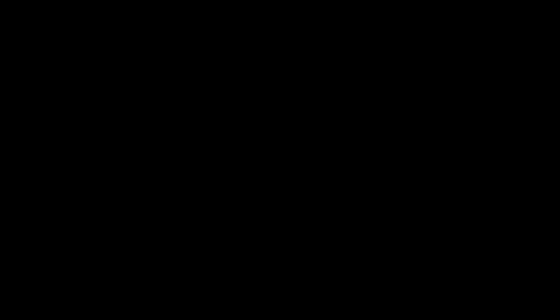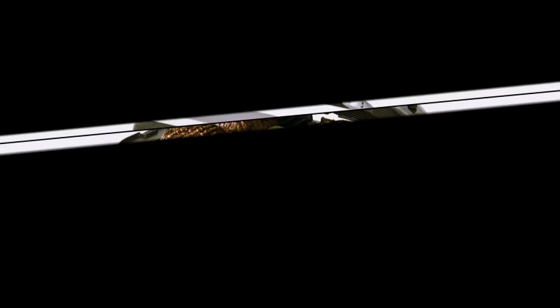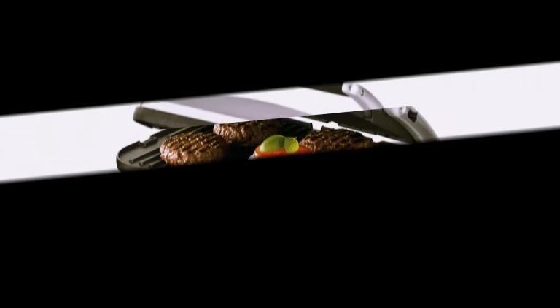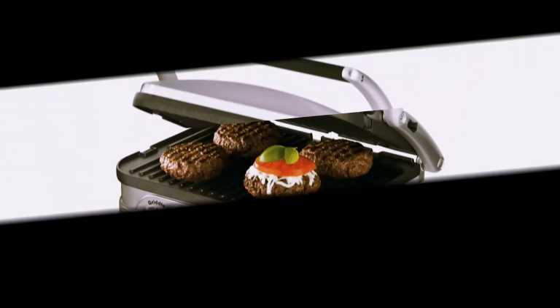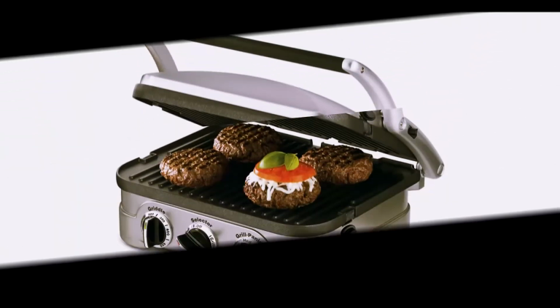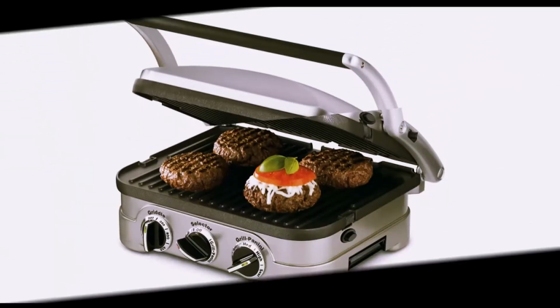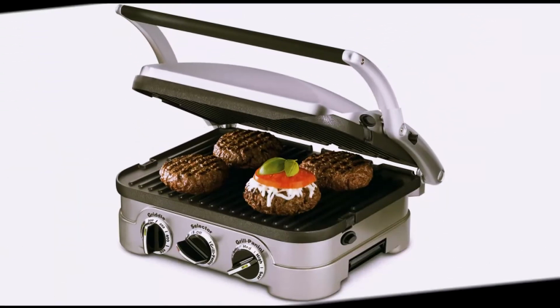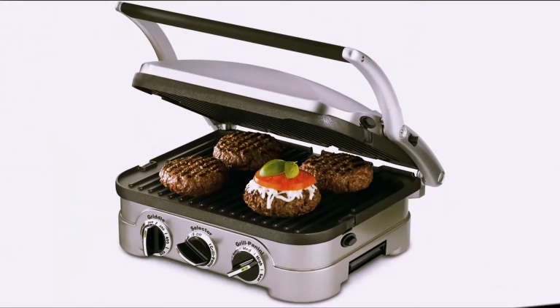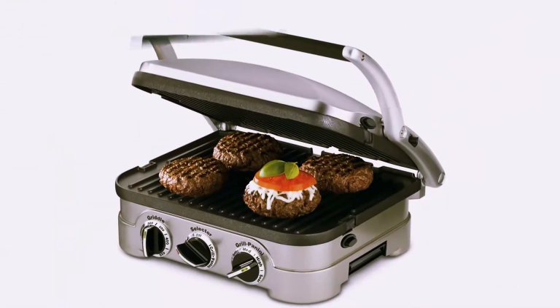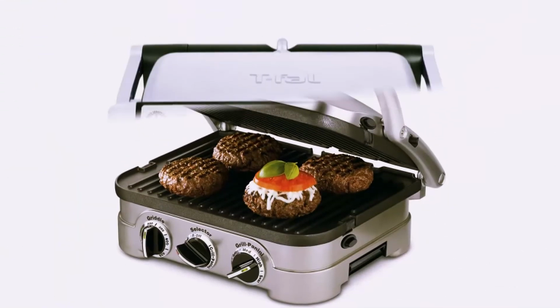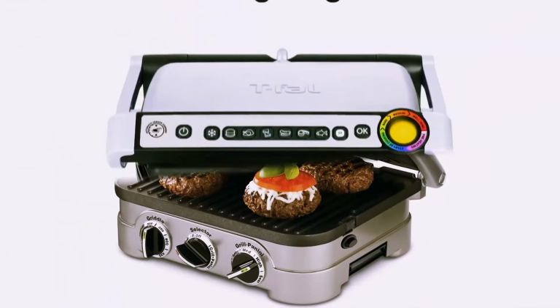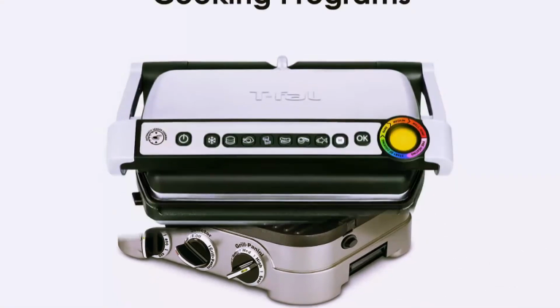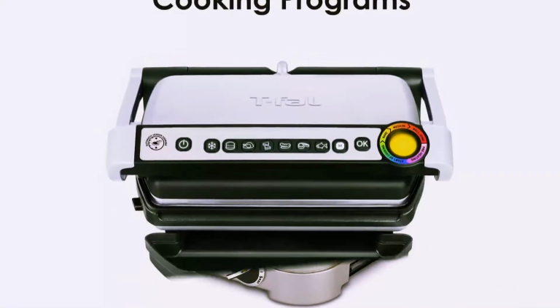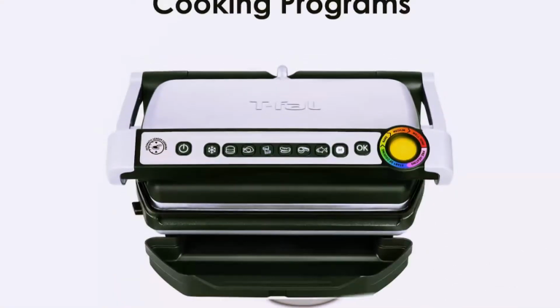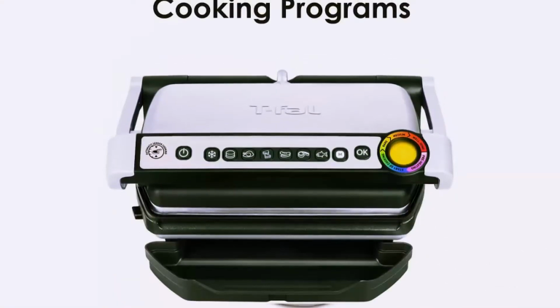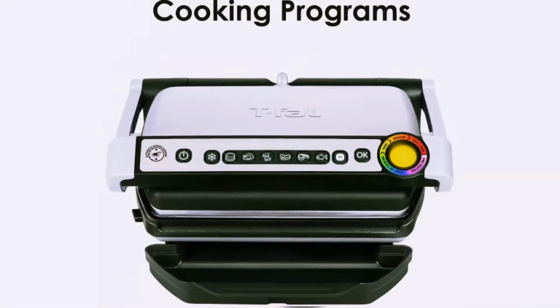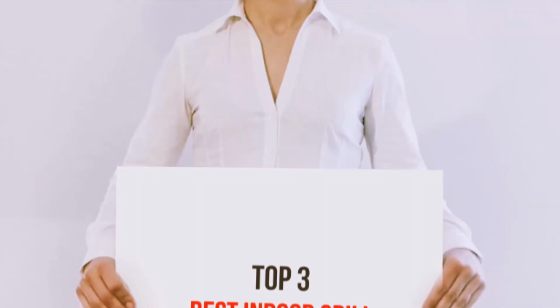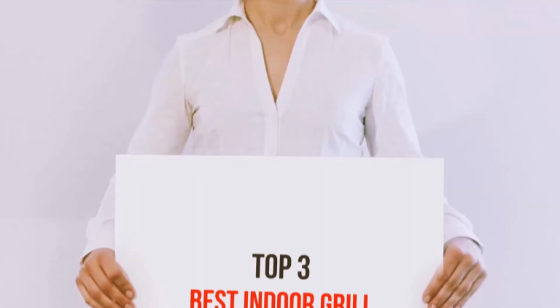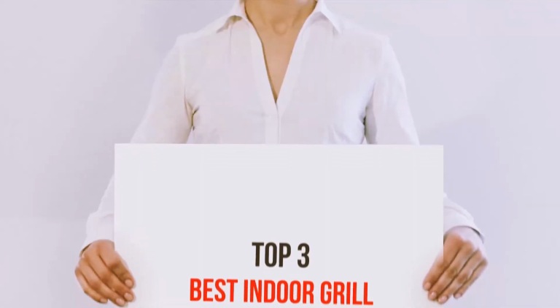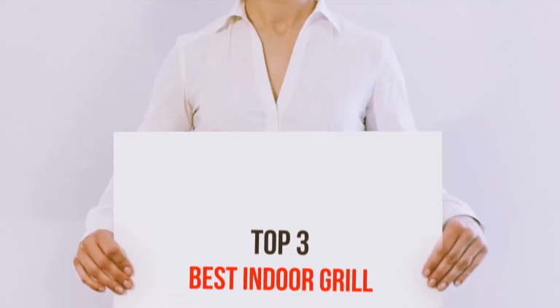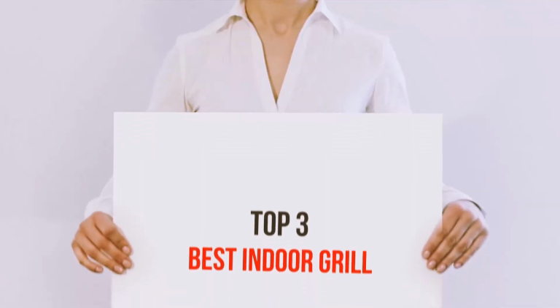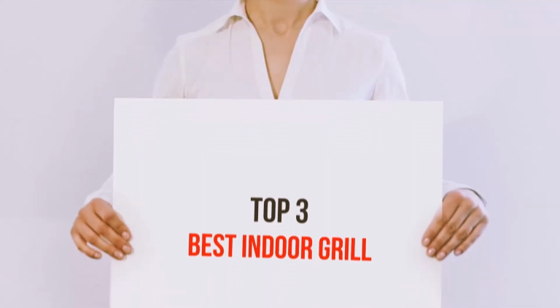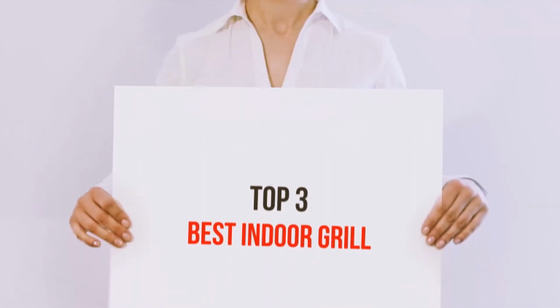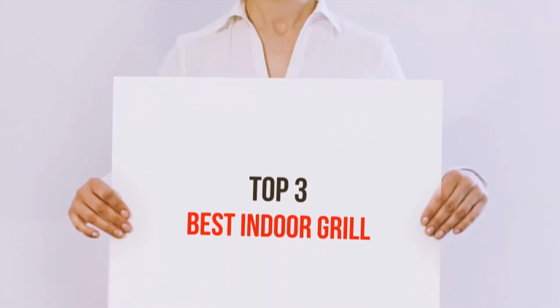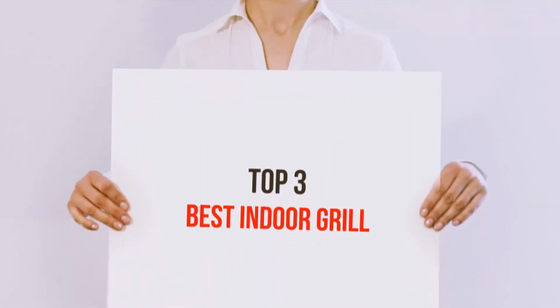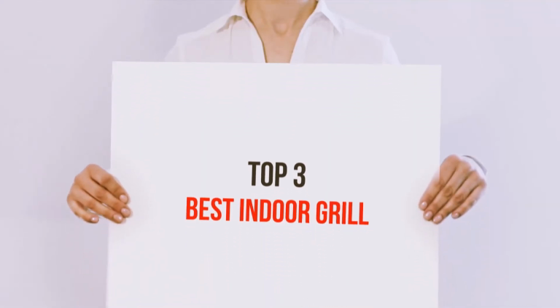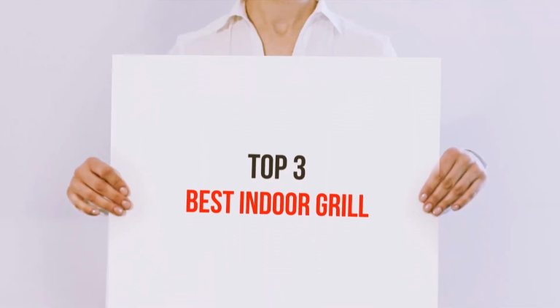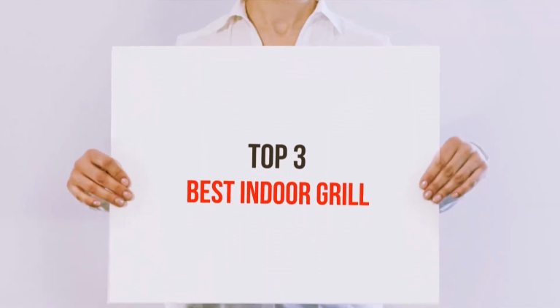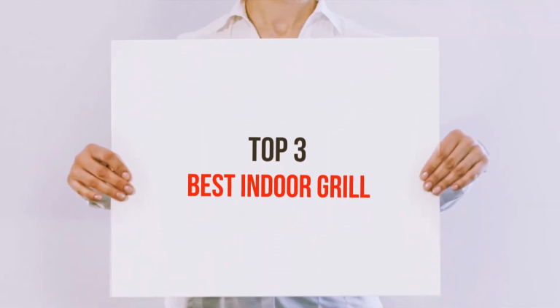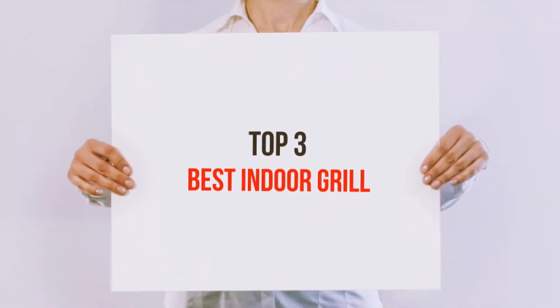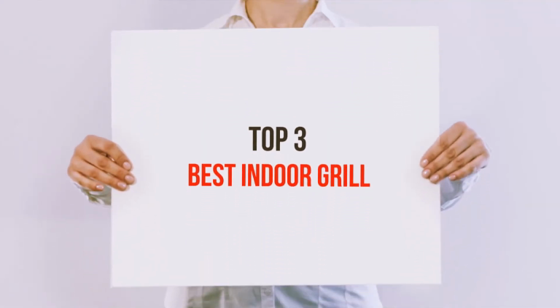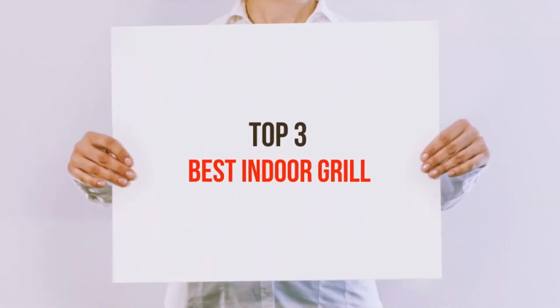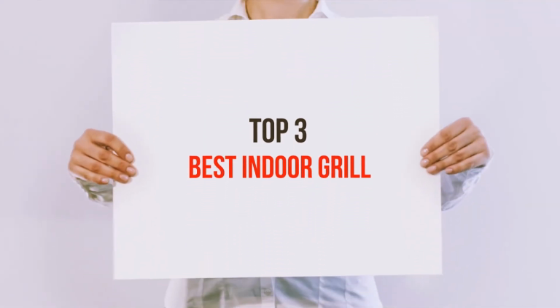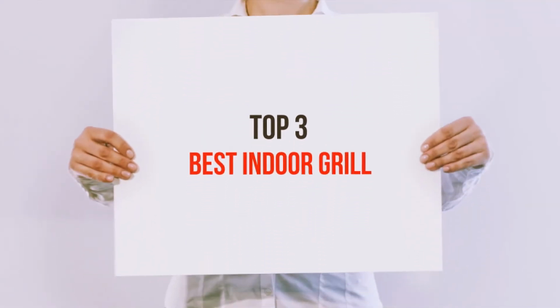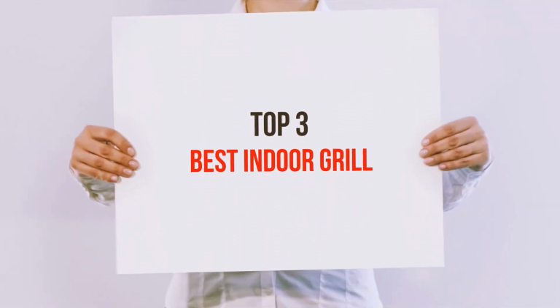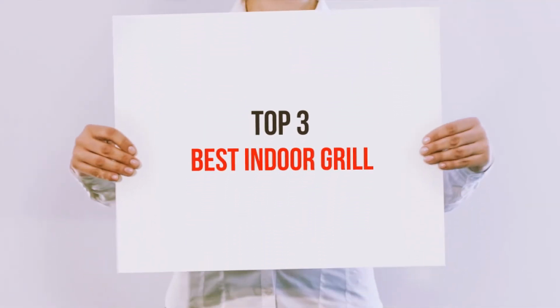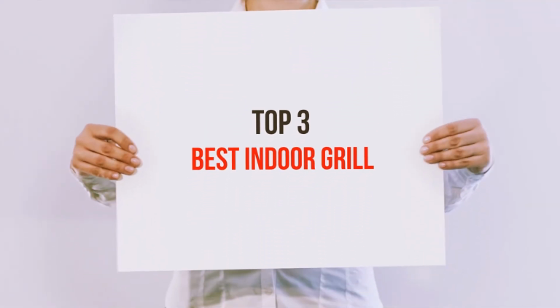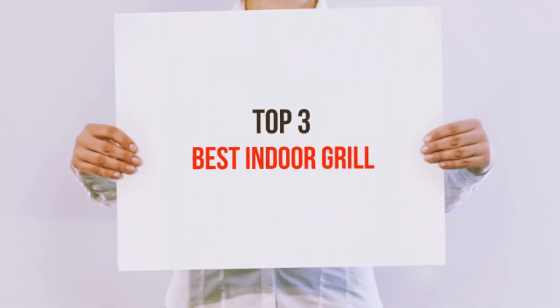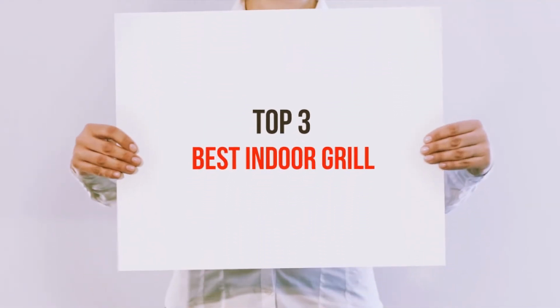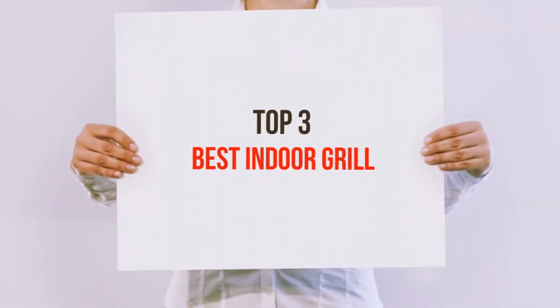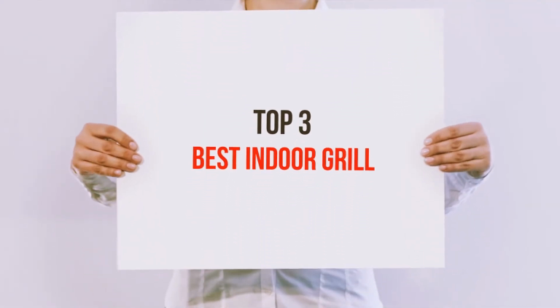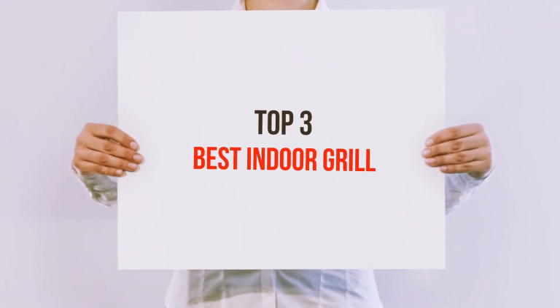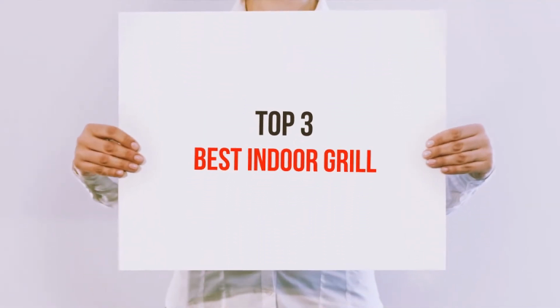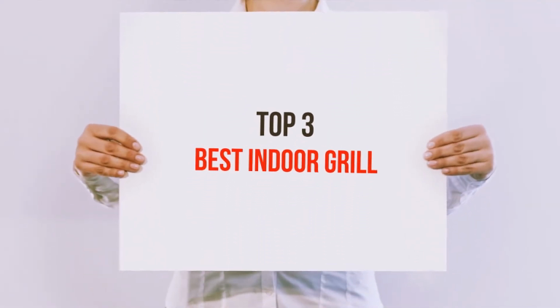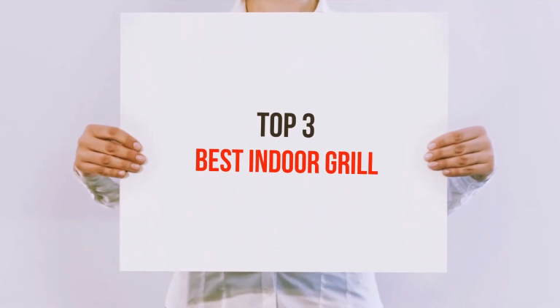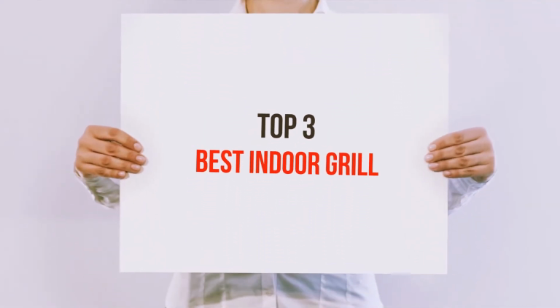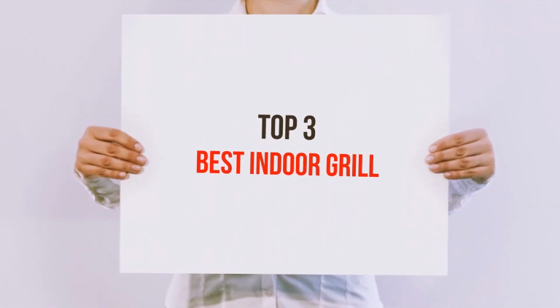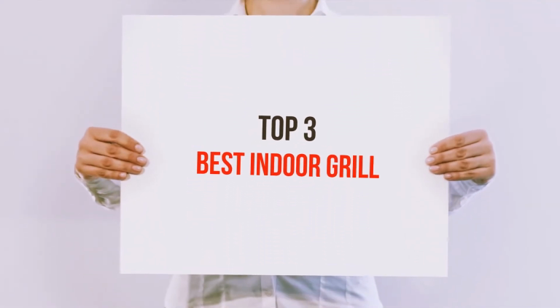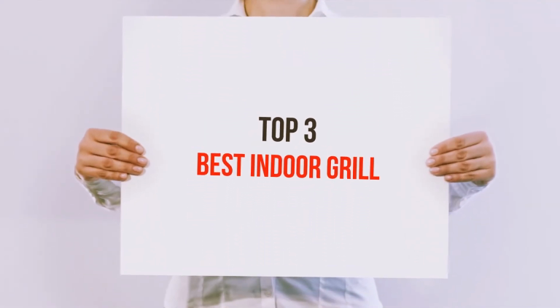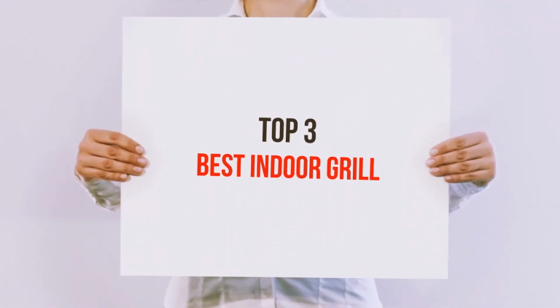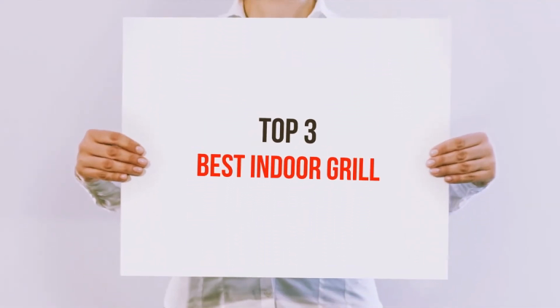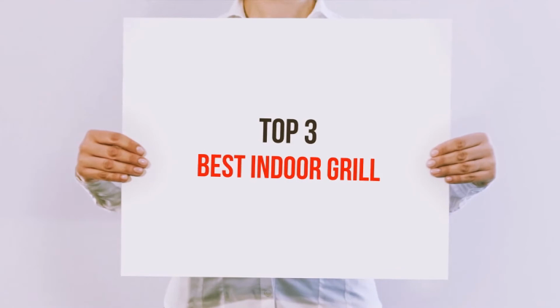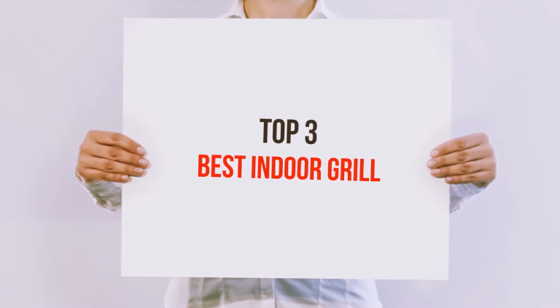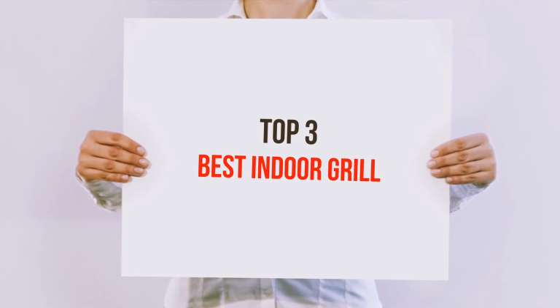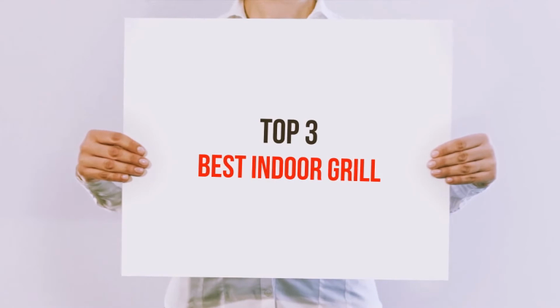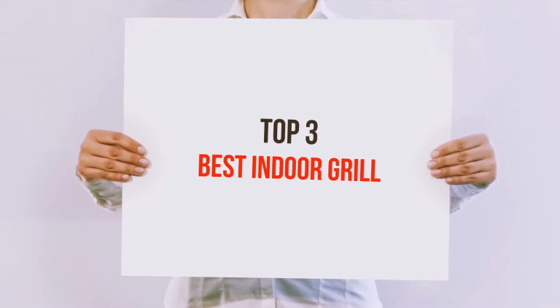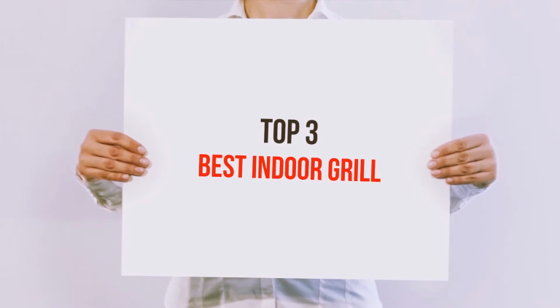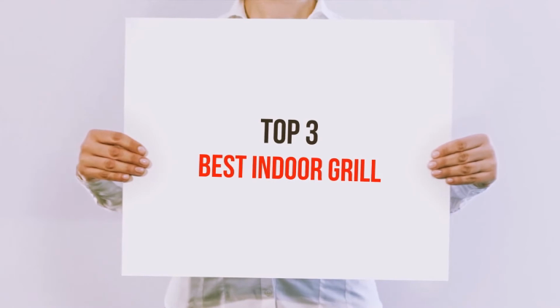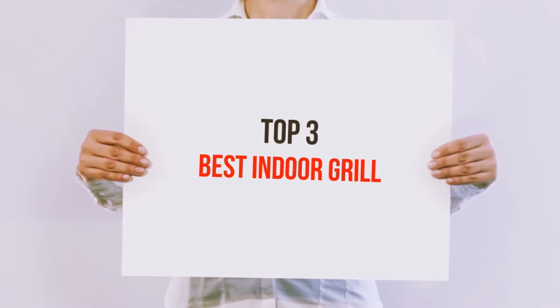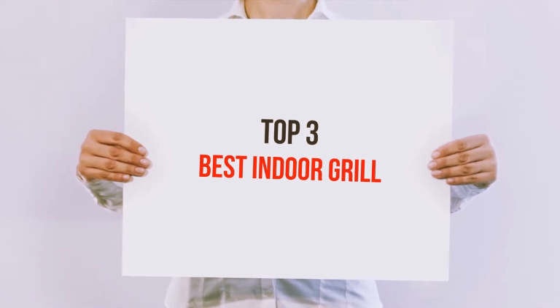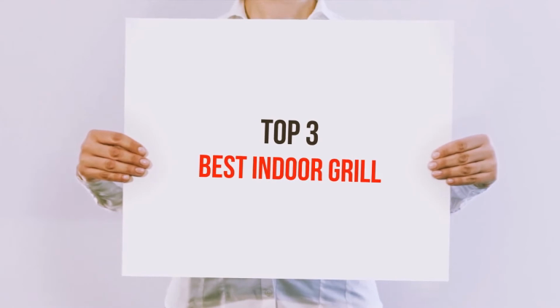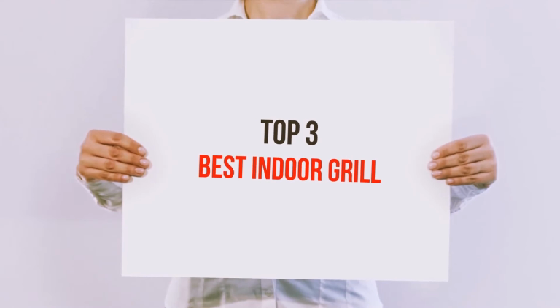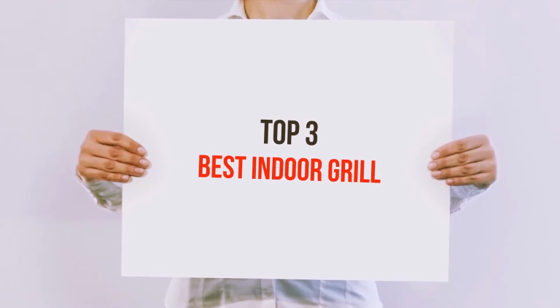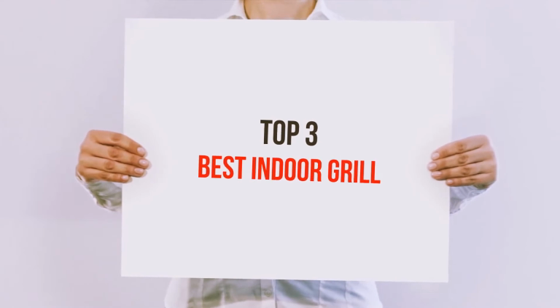Hi guys, welcome back to my channel. In today's video, we're gonna check out the top 3 best indoor grills.